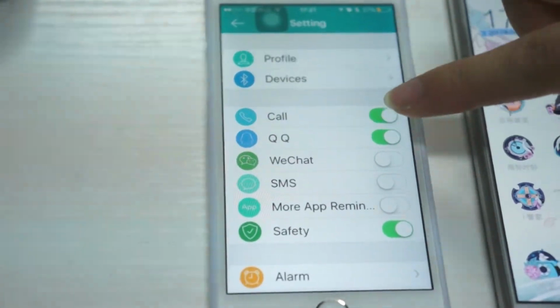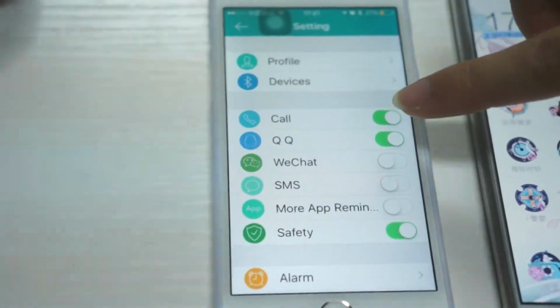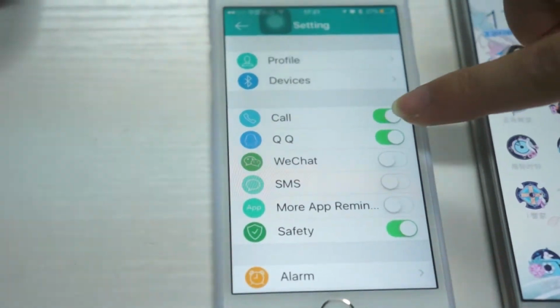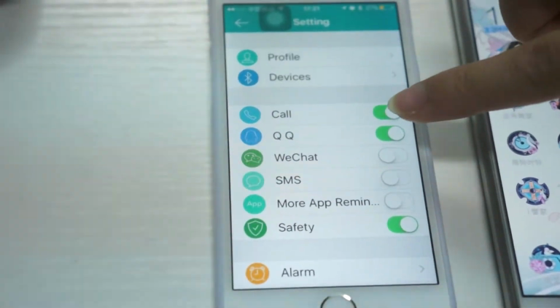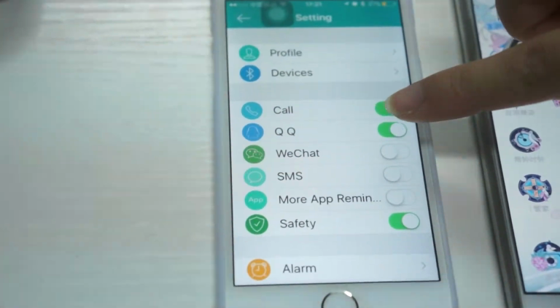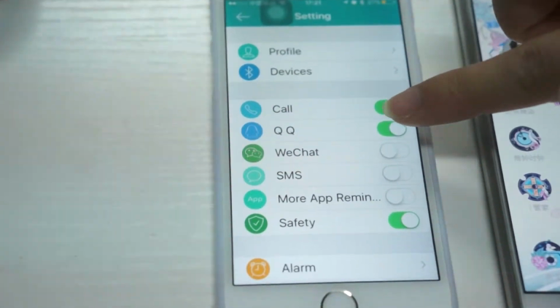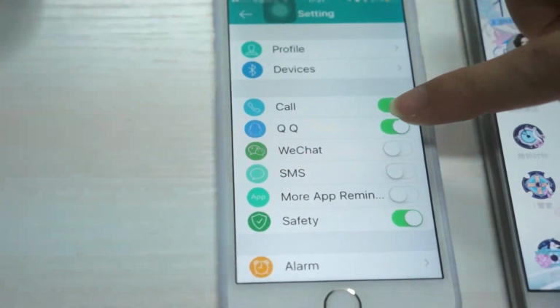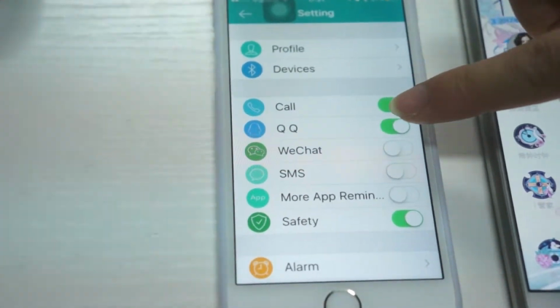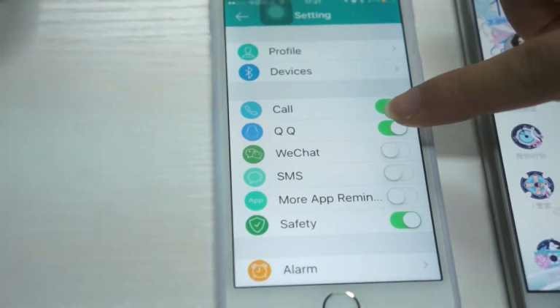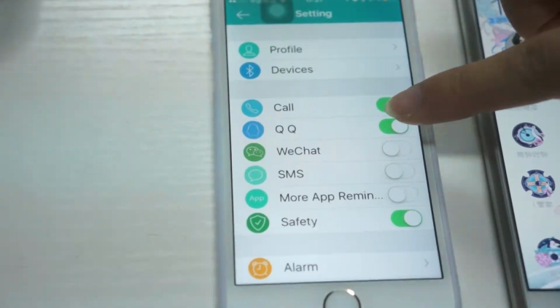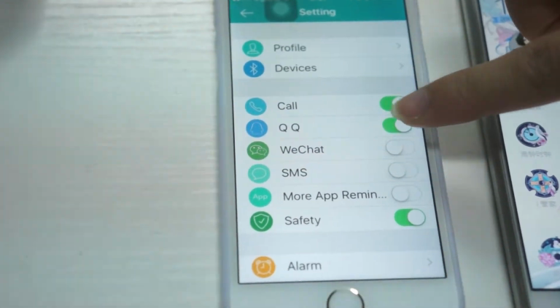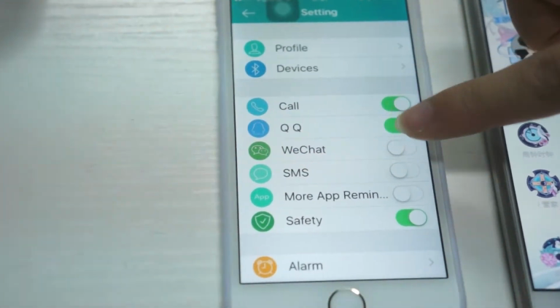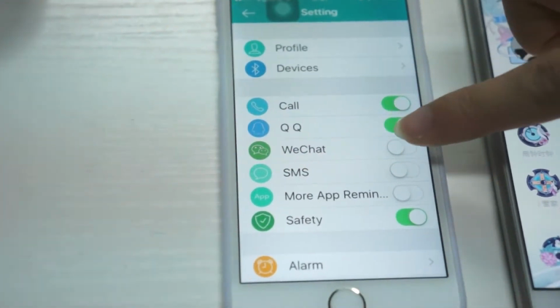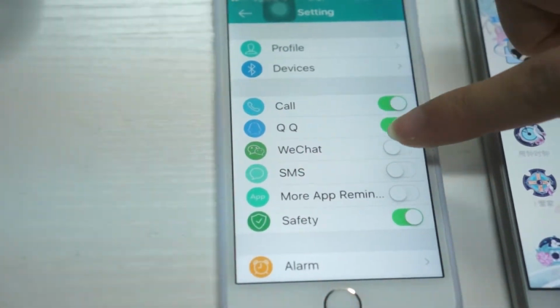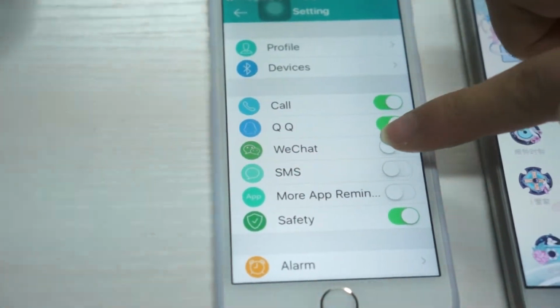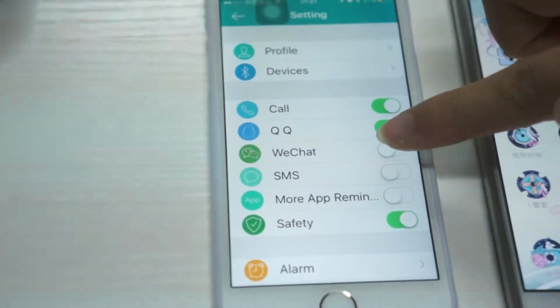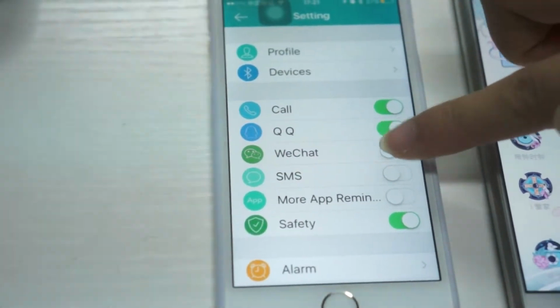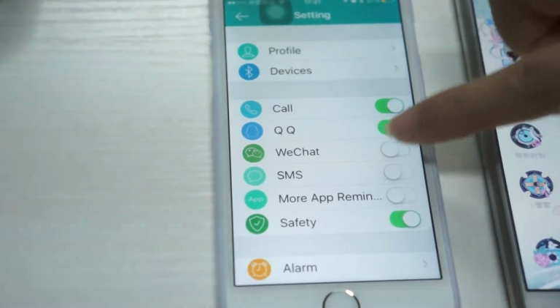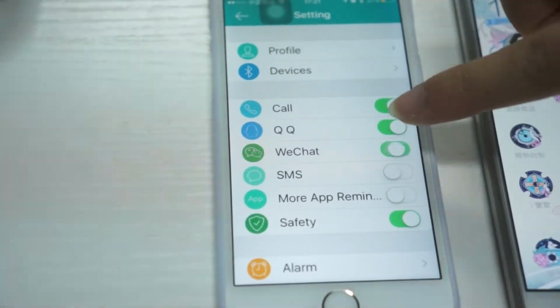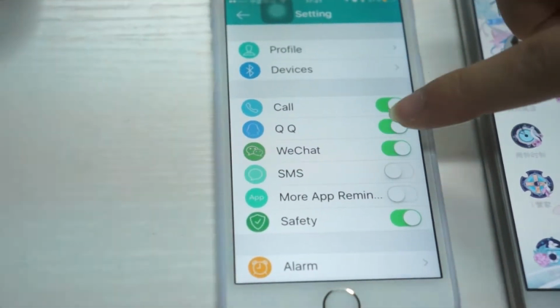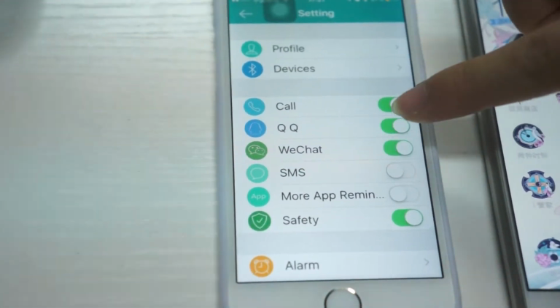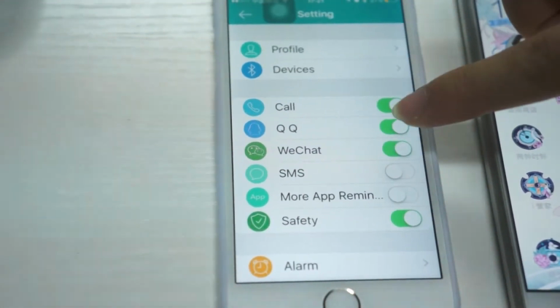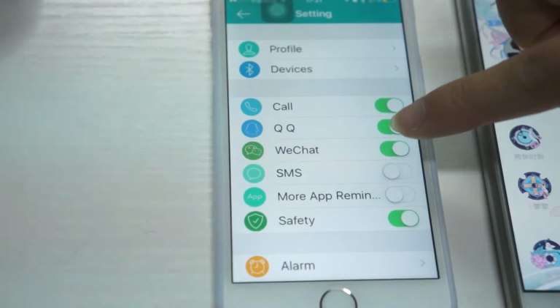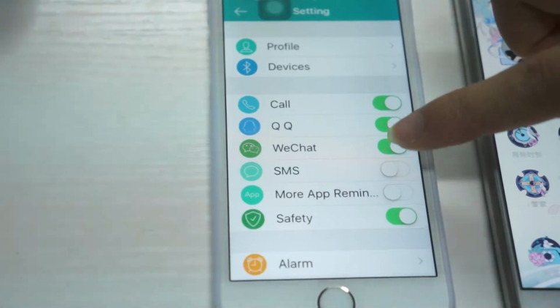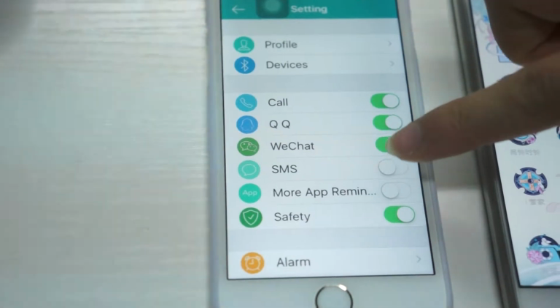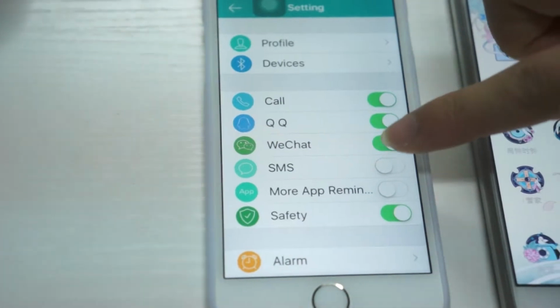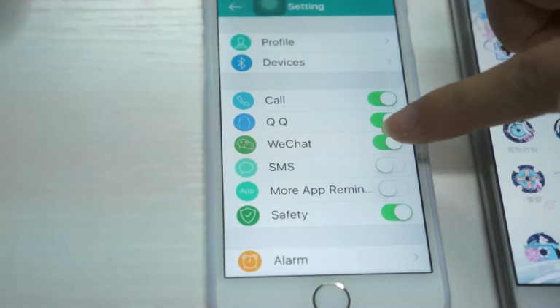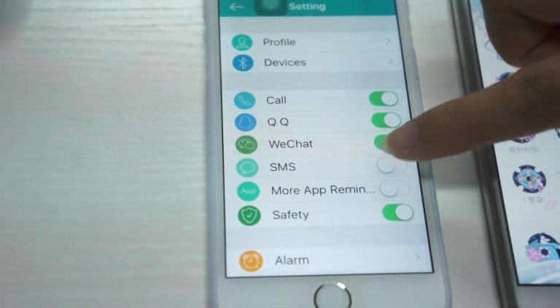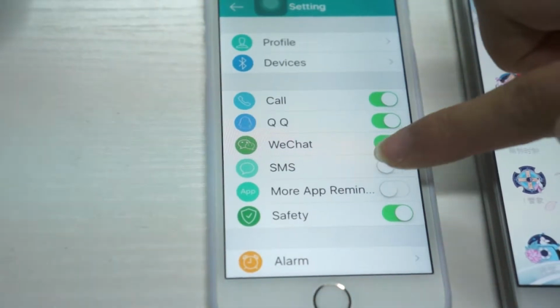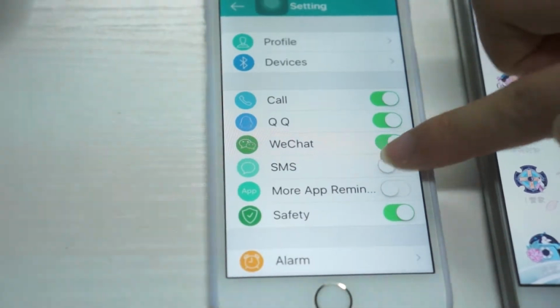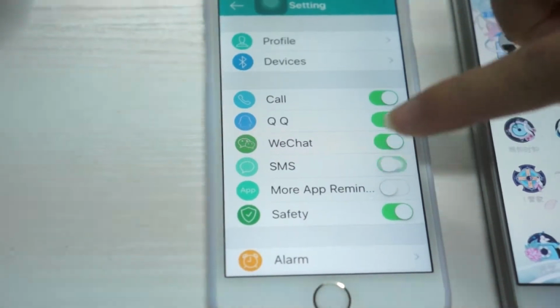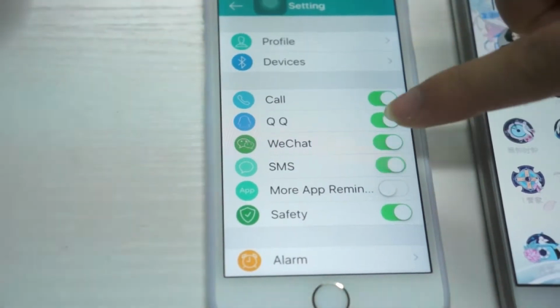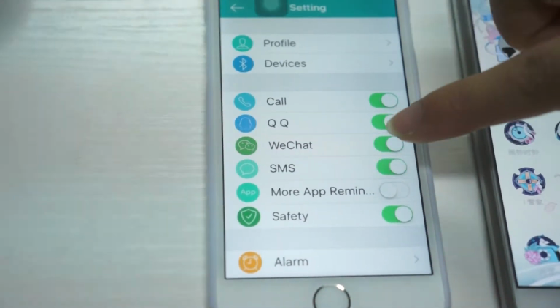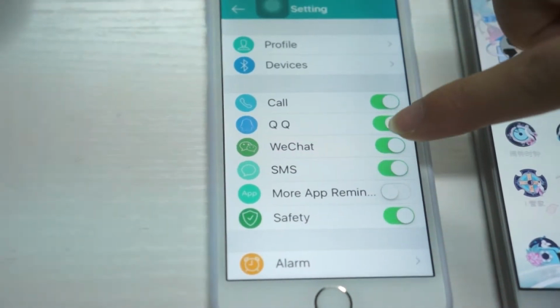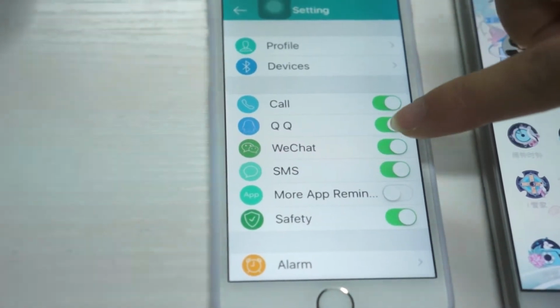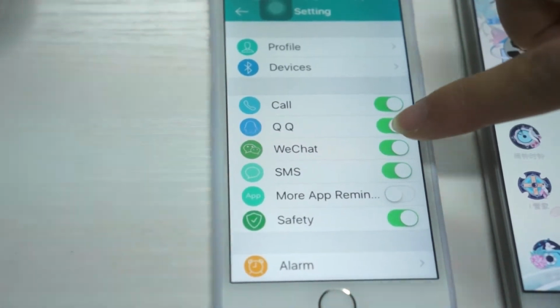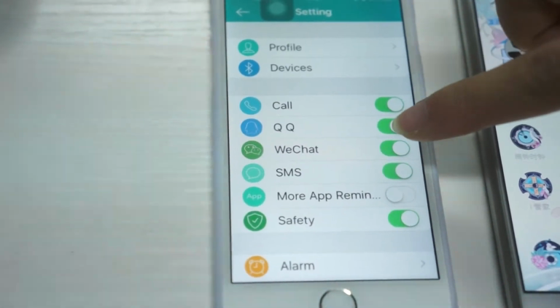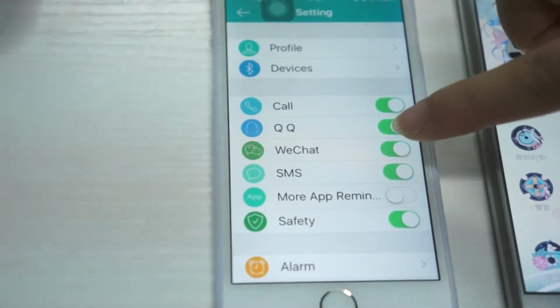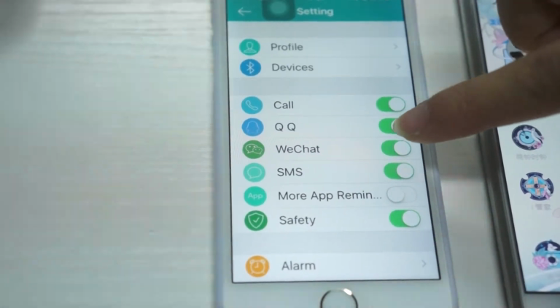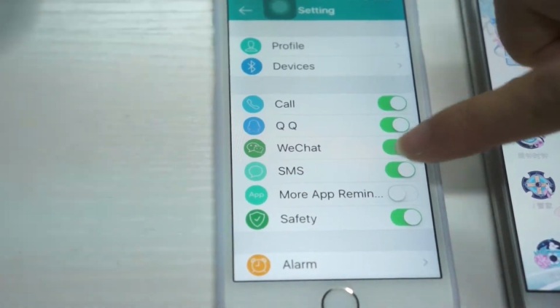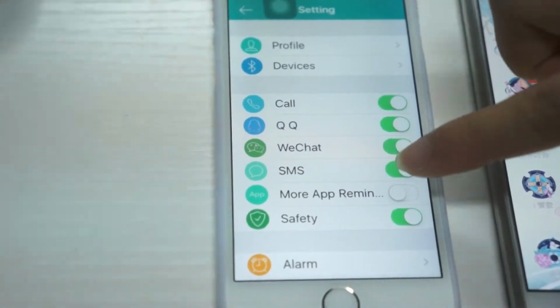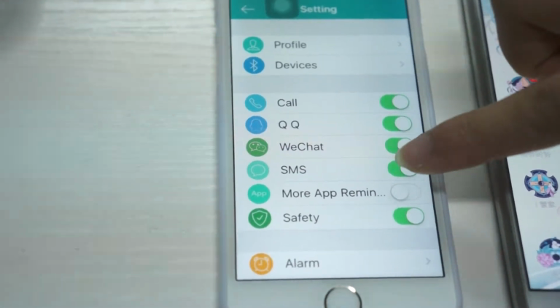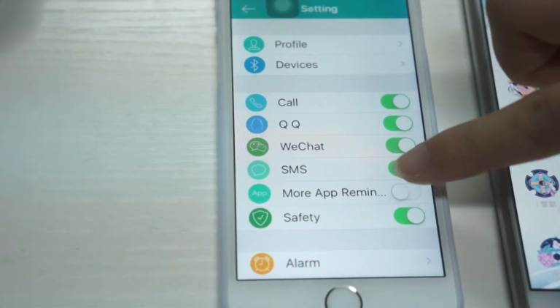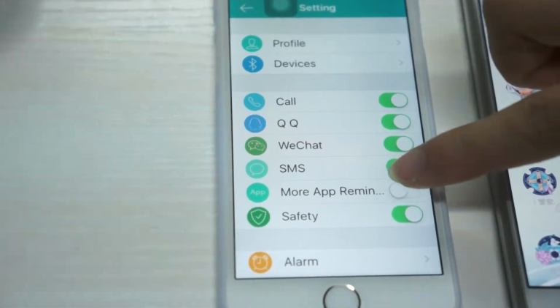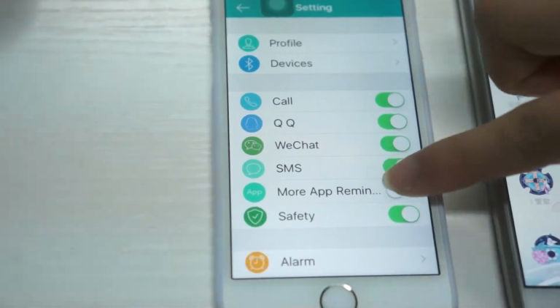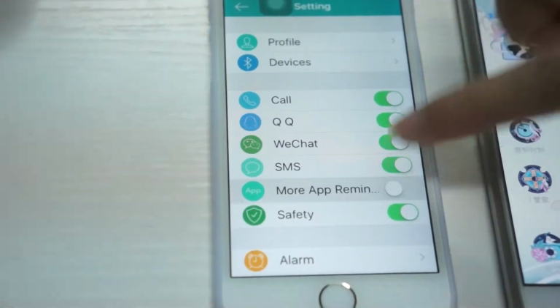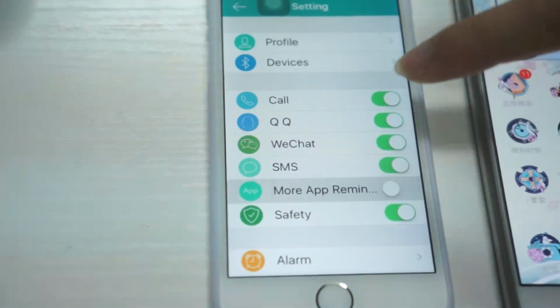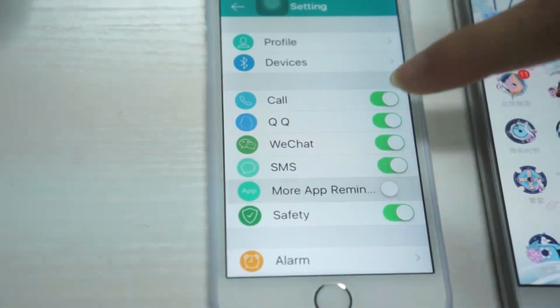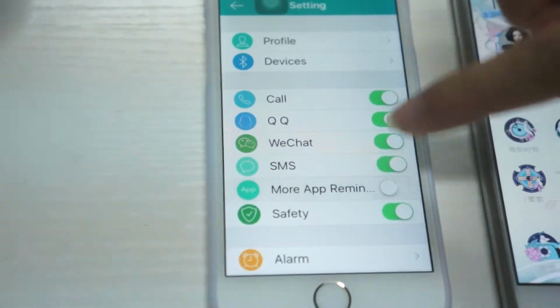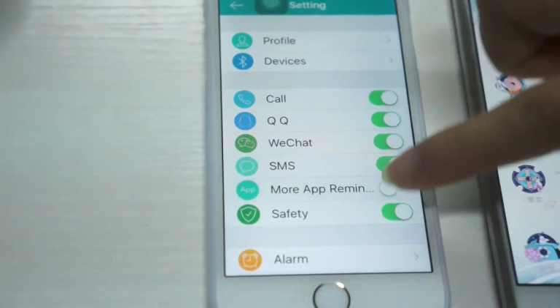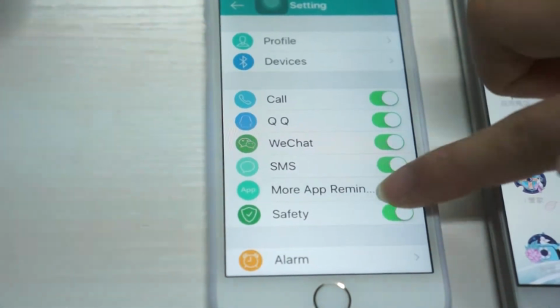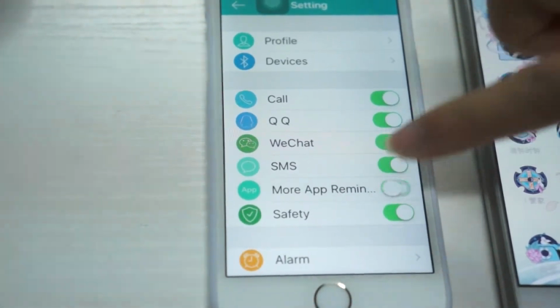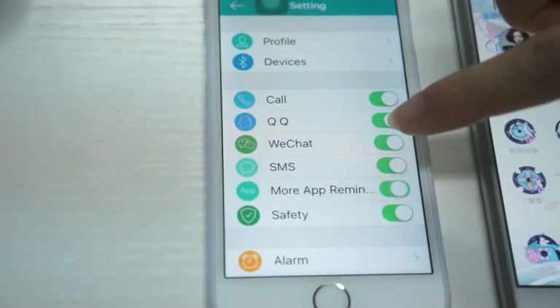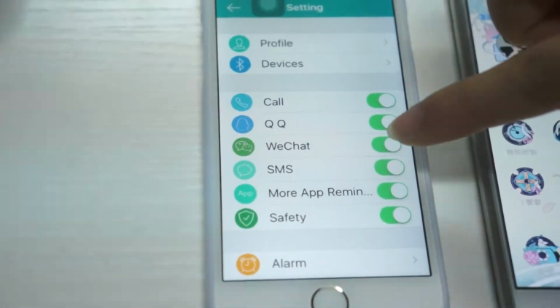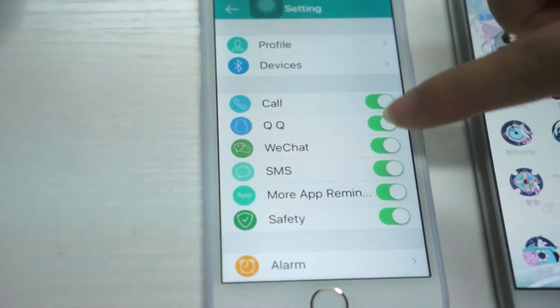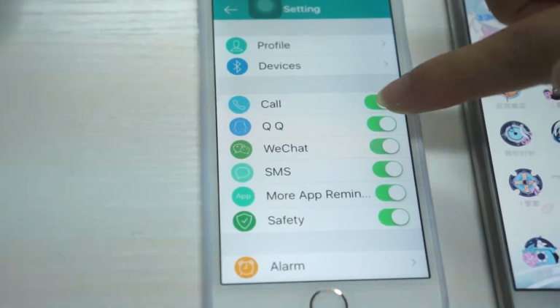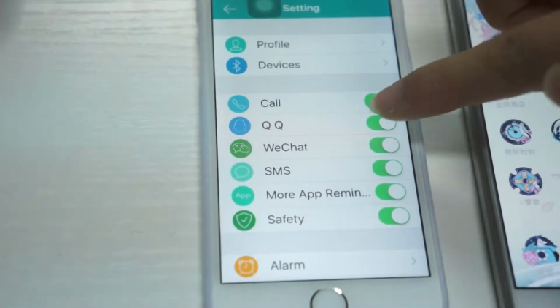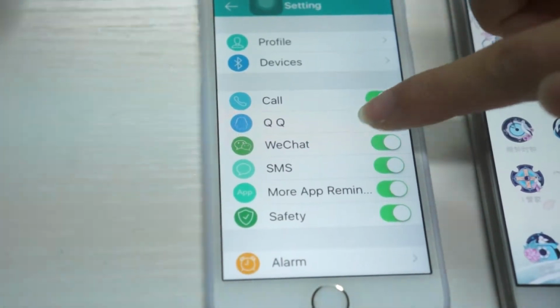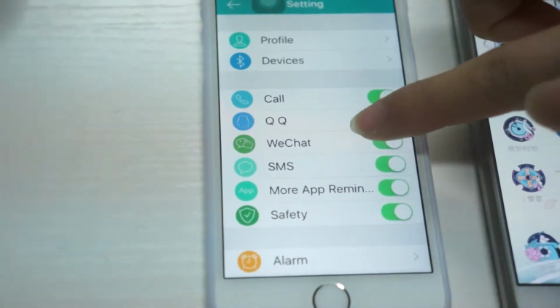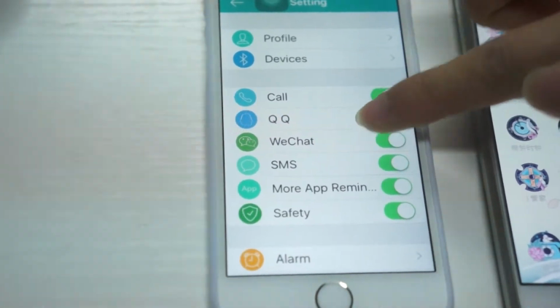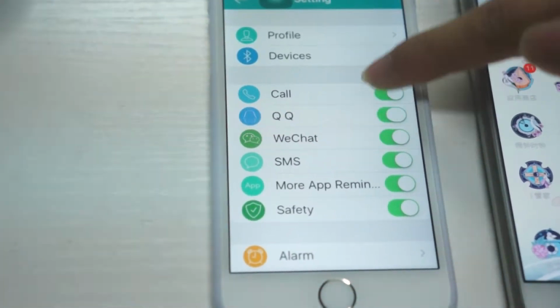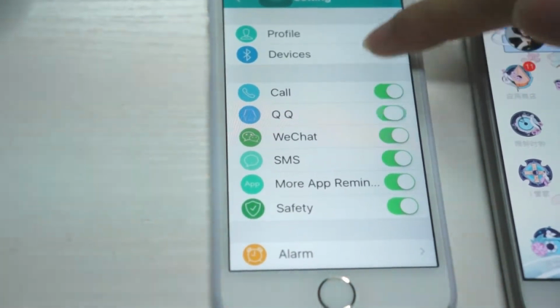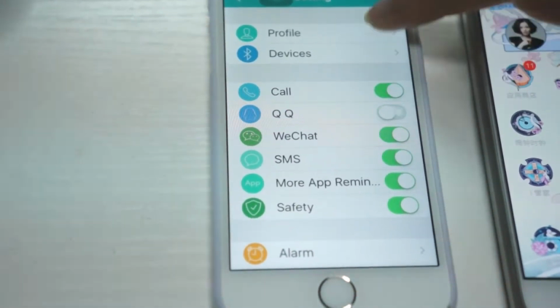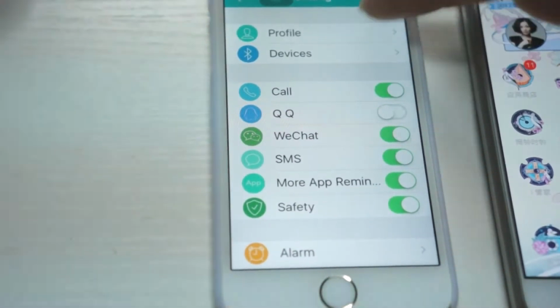There is also a QQ reminder, WeChat reminder, message reminder, and more application reminders.